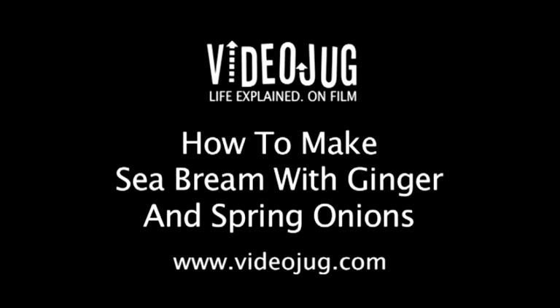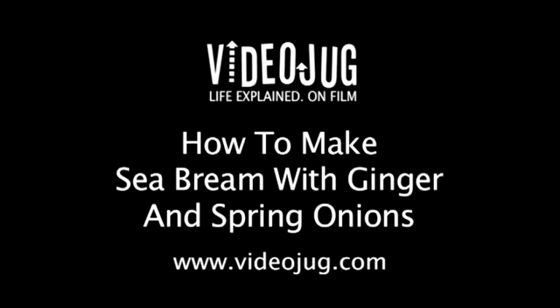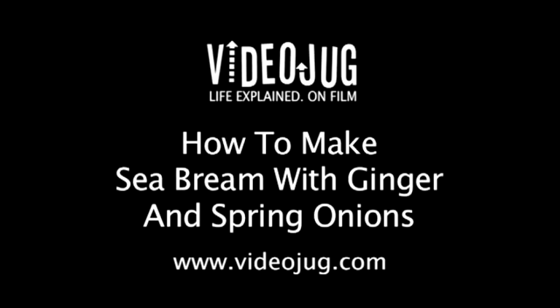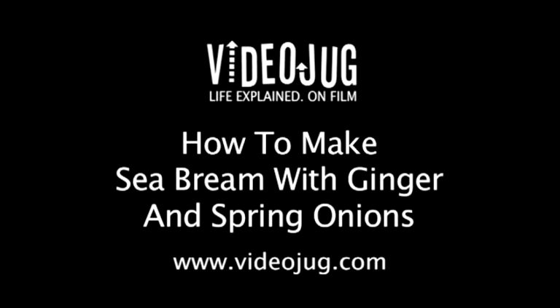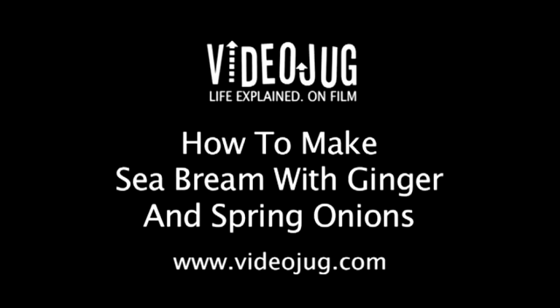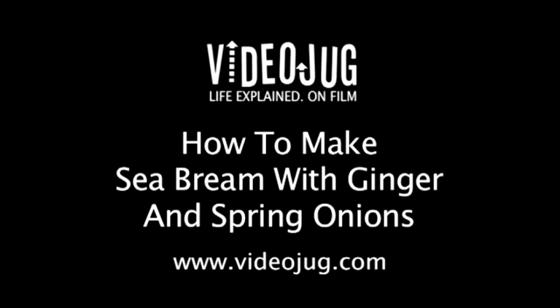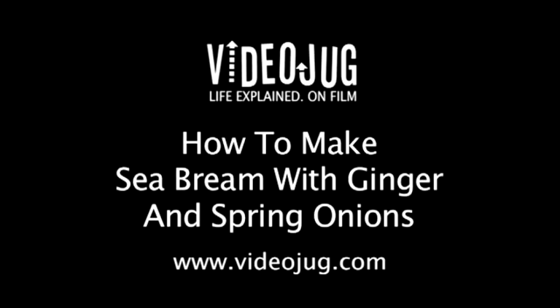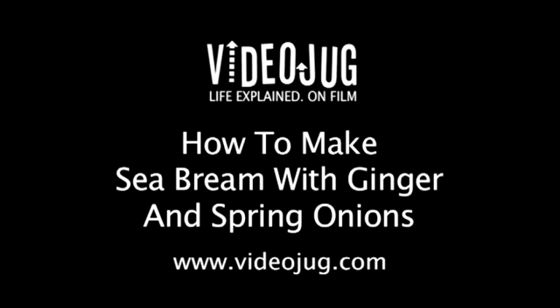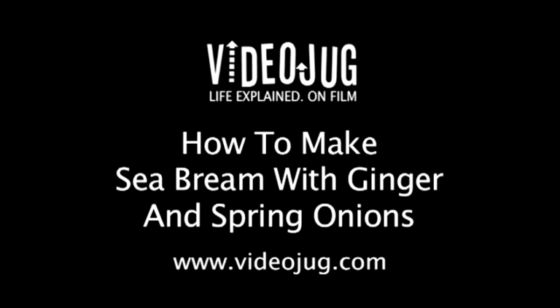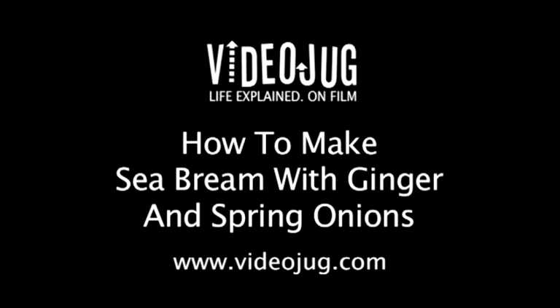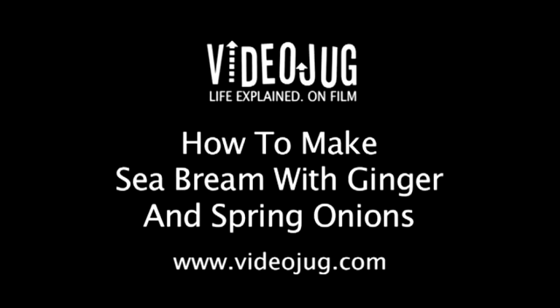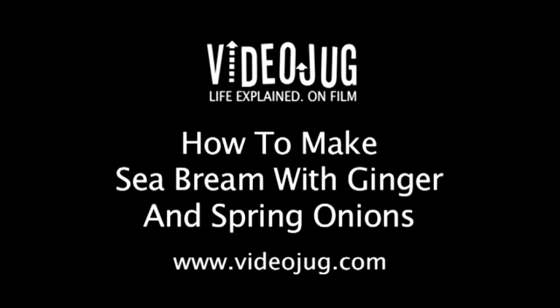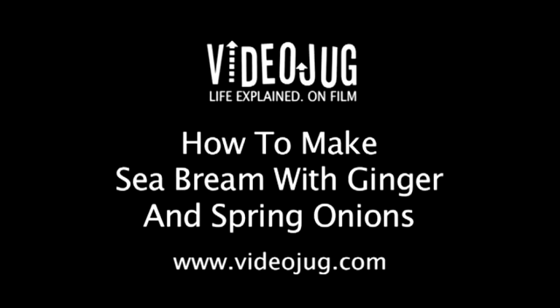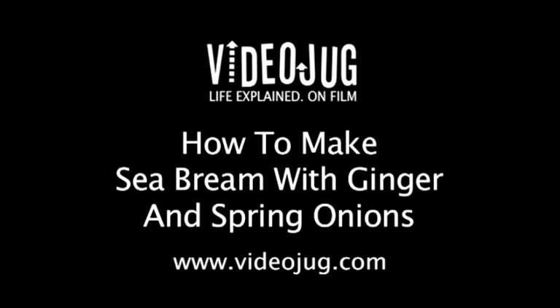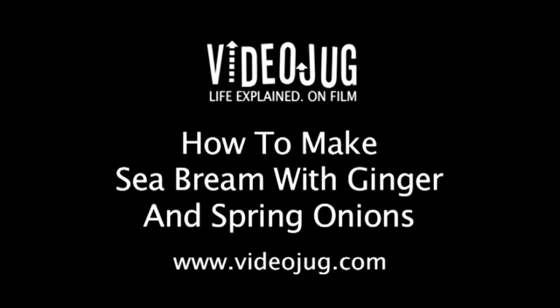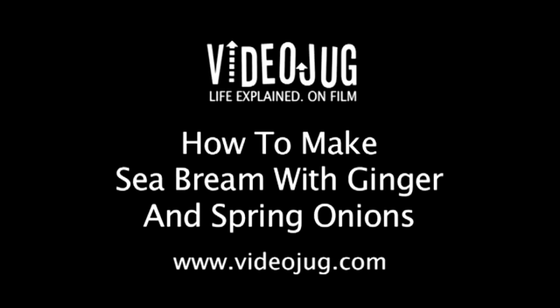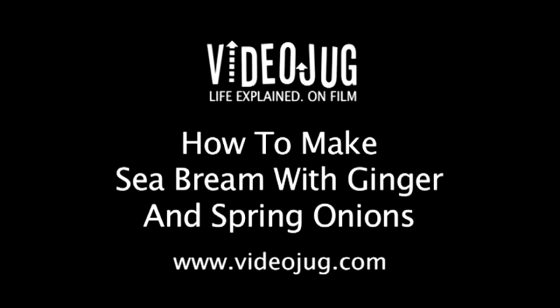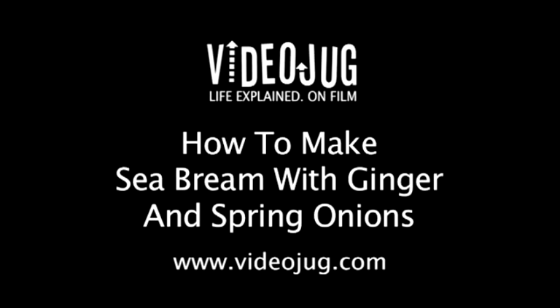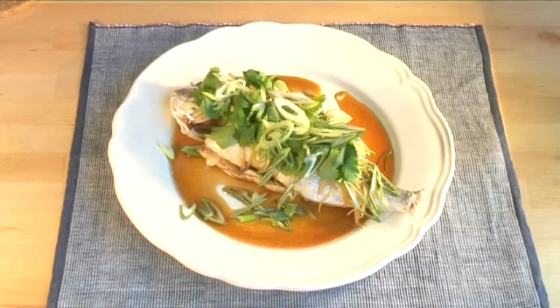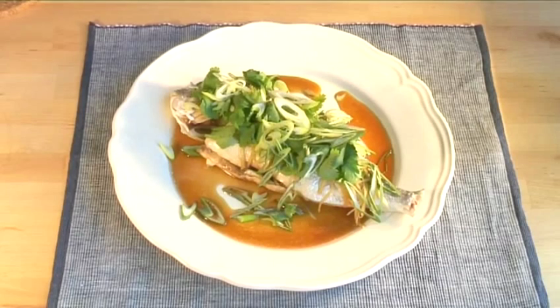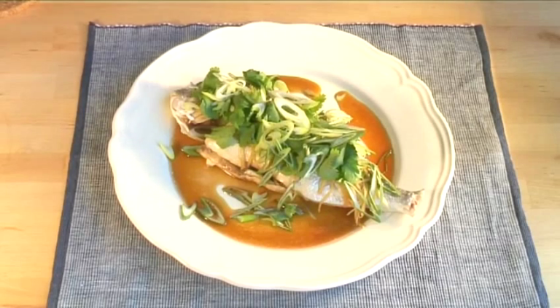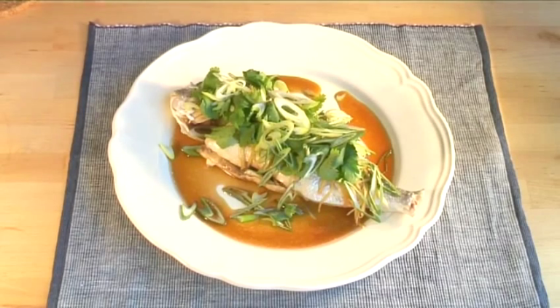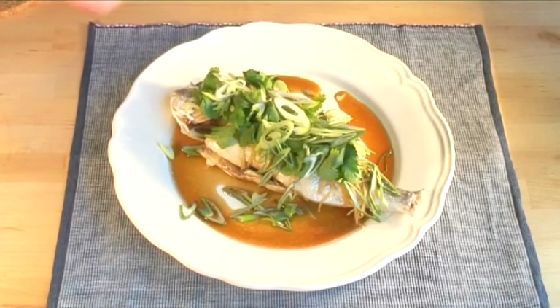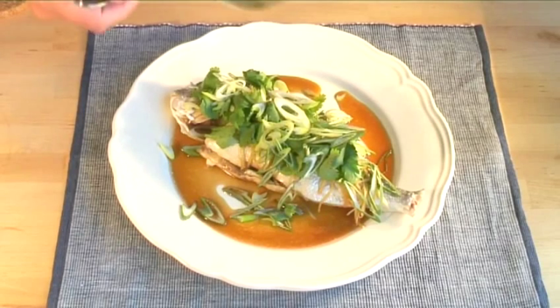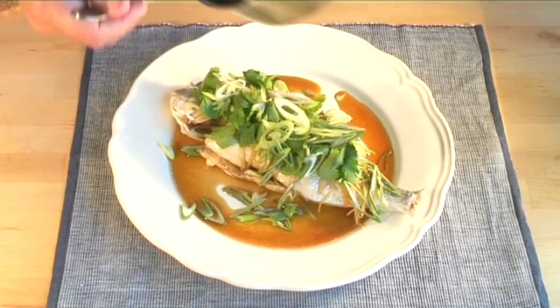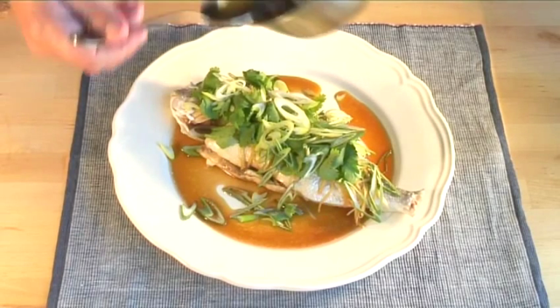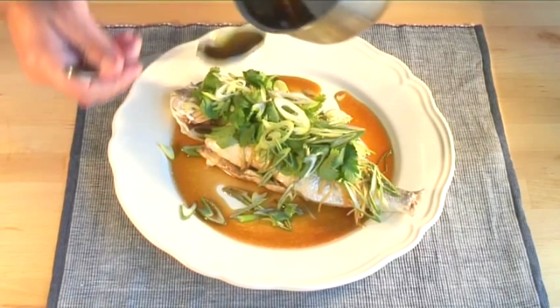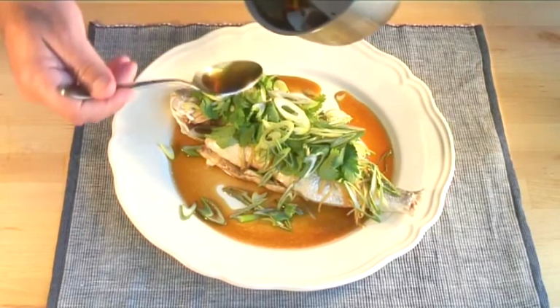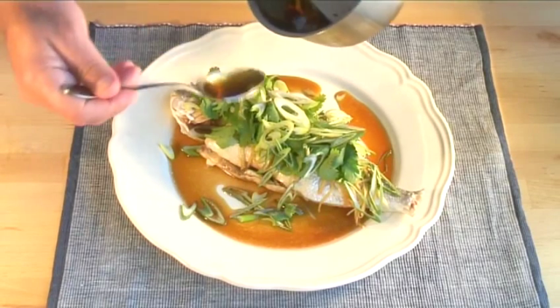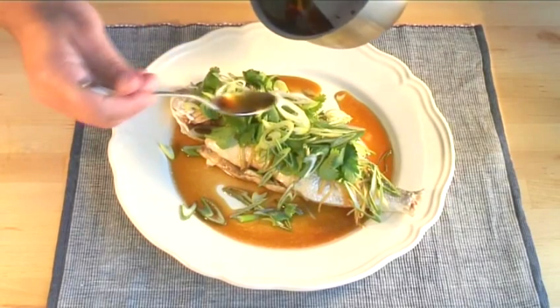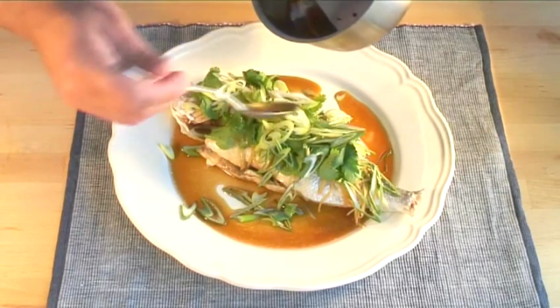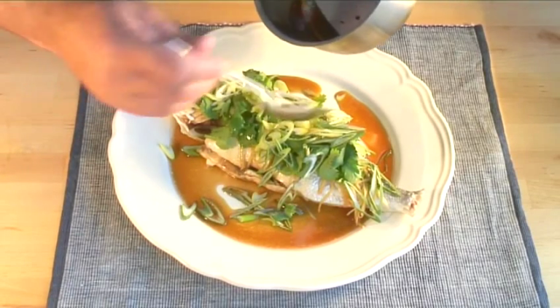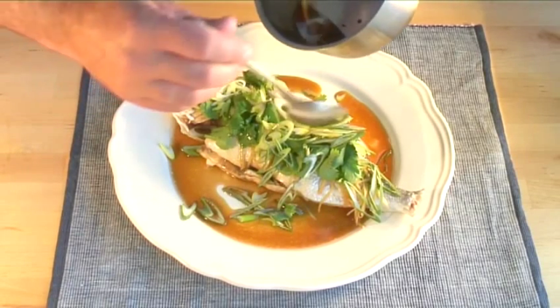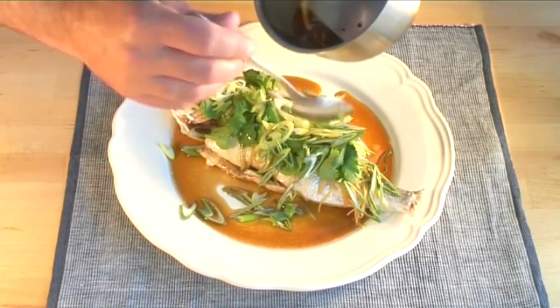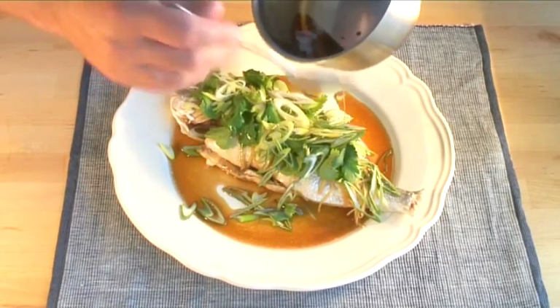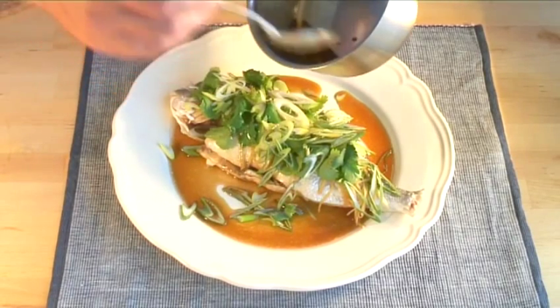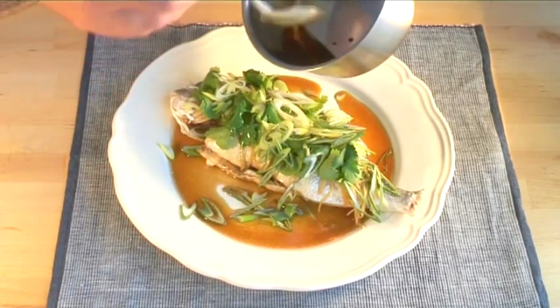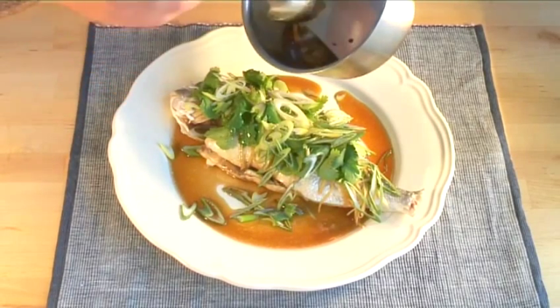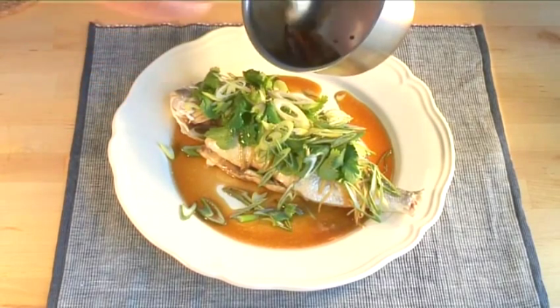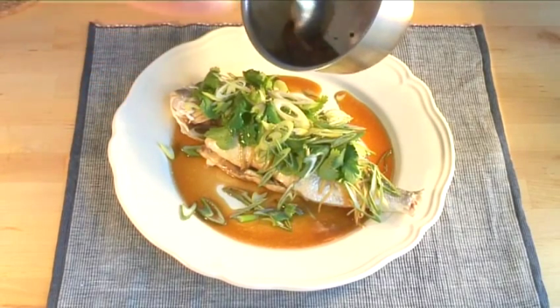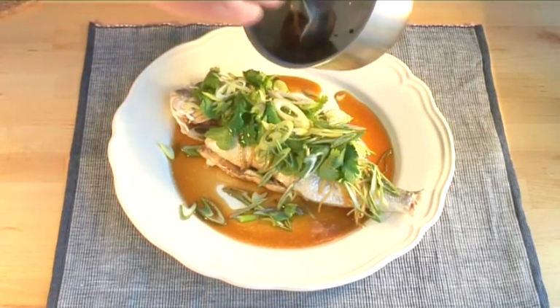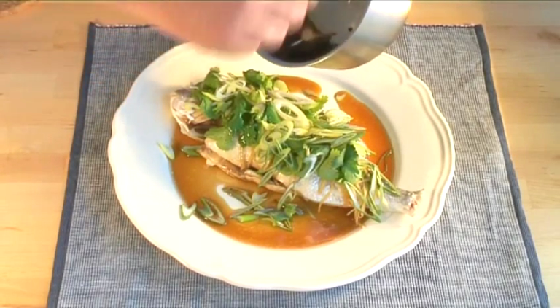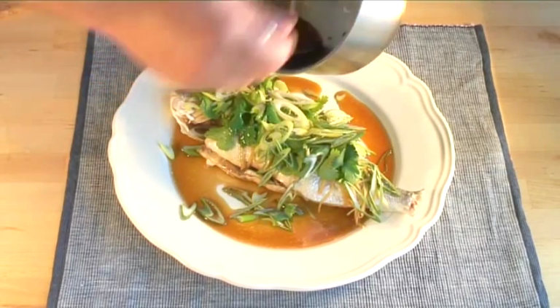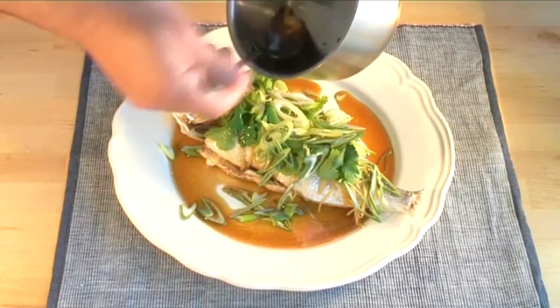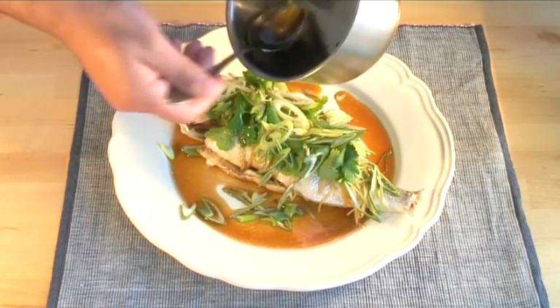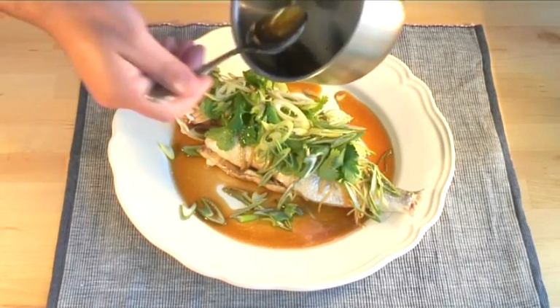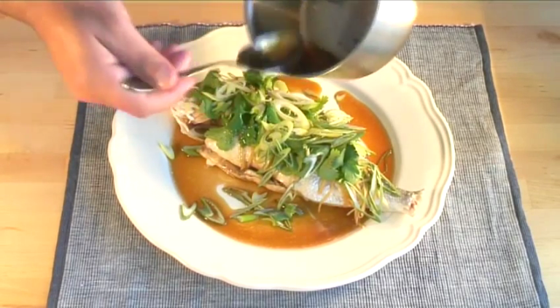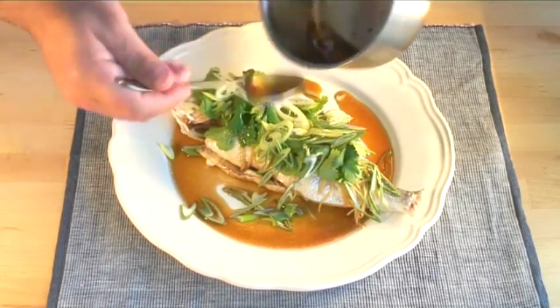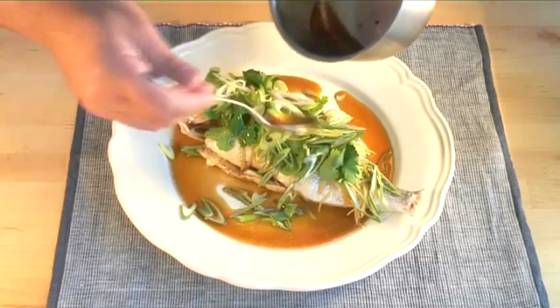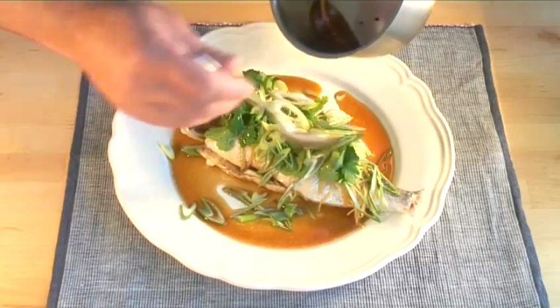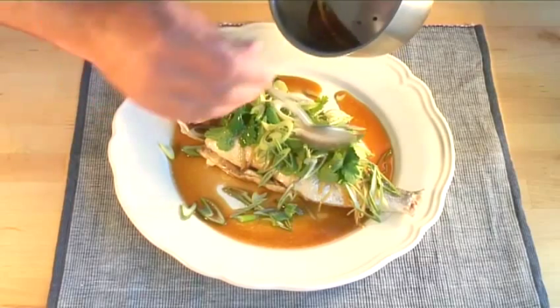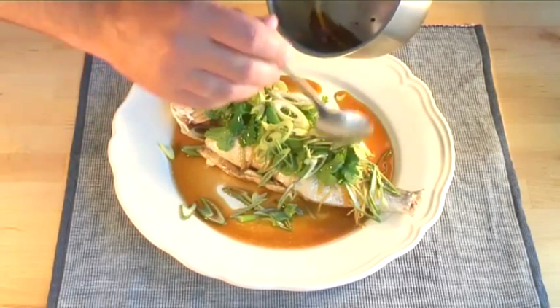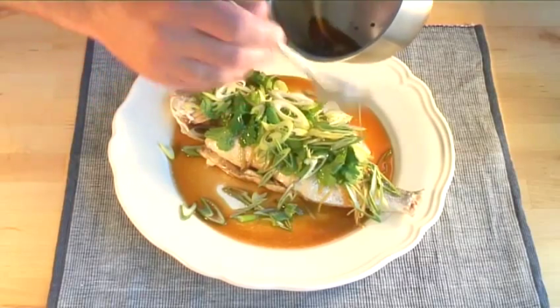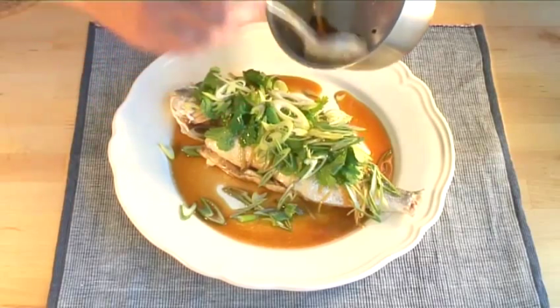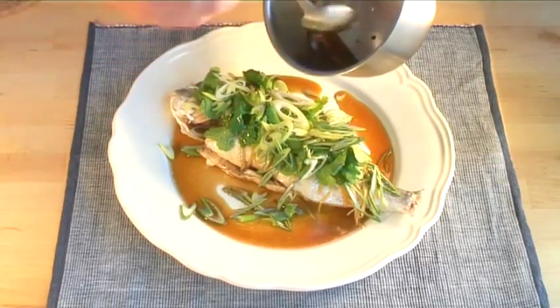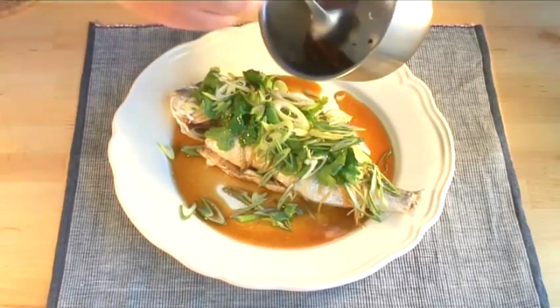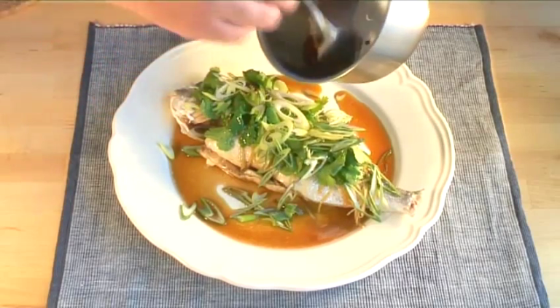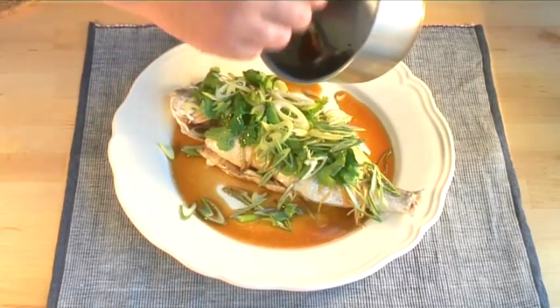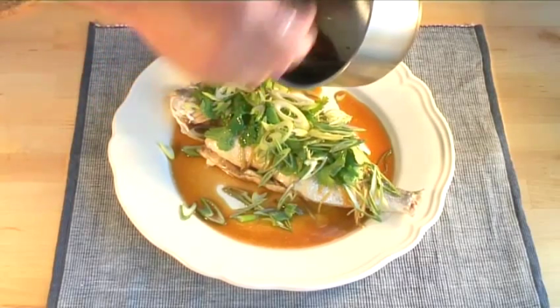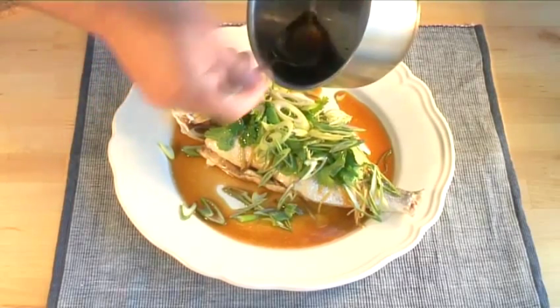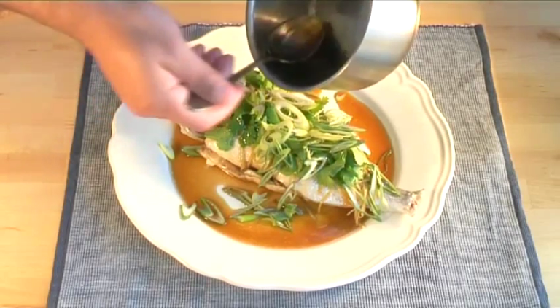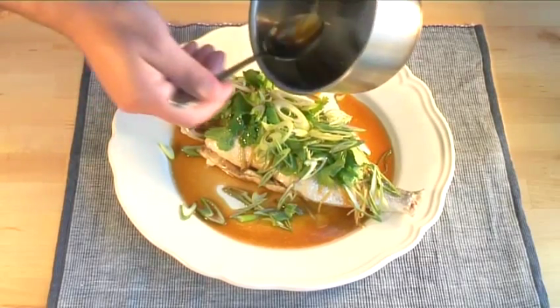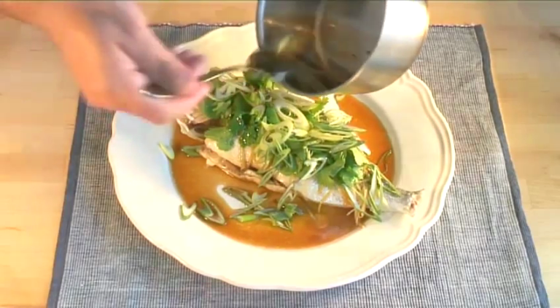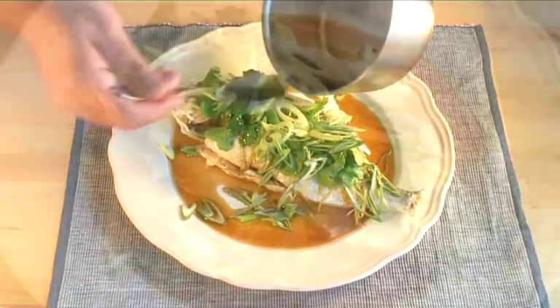Hello and welcome to Videojug. We are going to show you how to cook sea bream with ginger and spring onions.